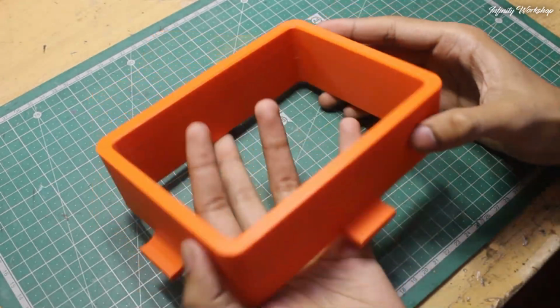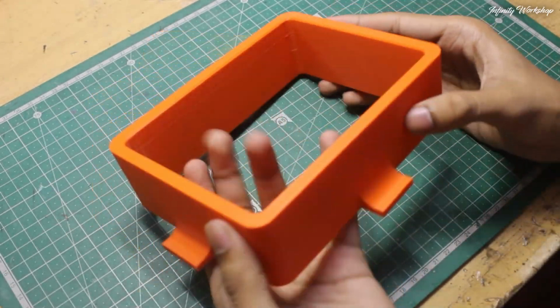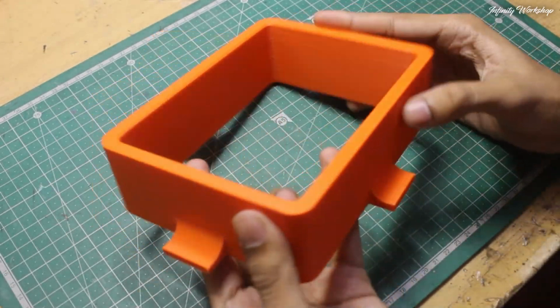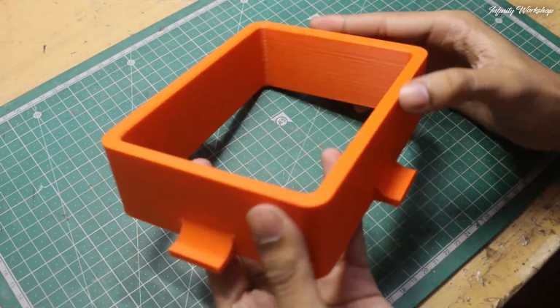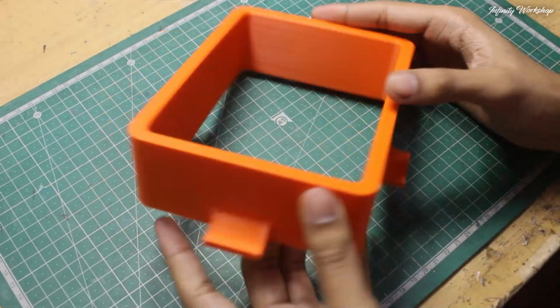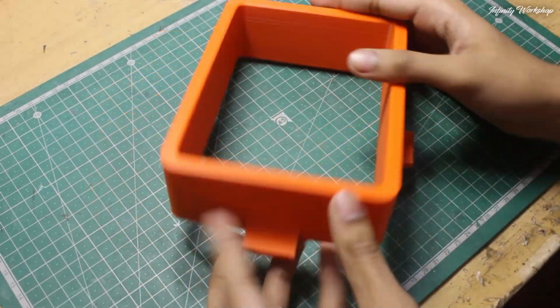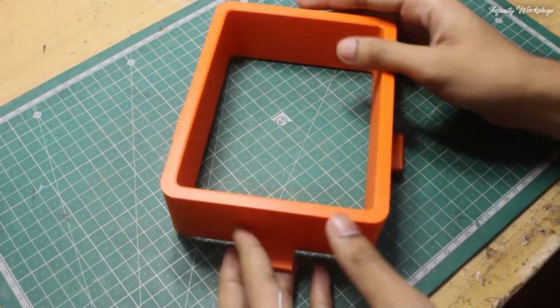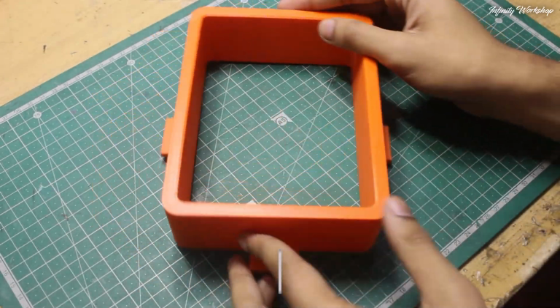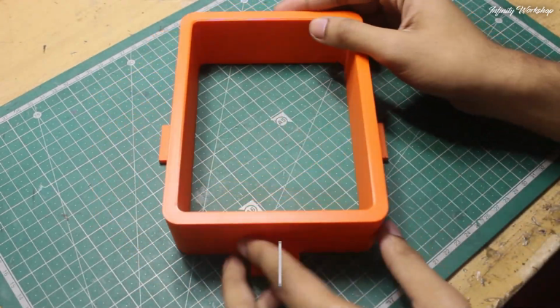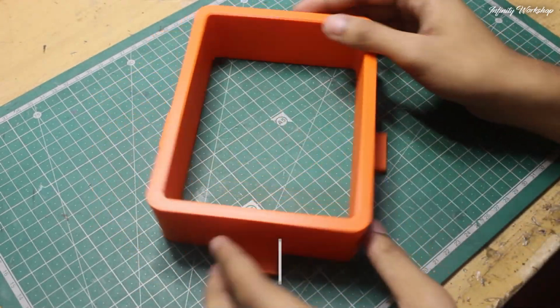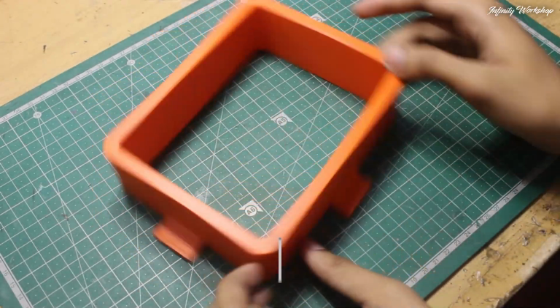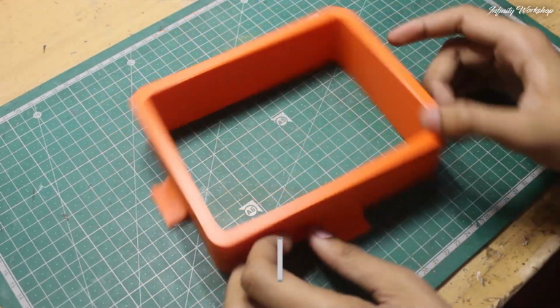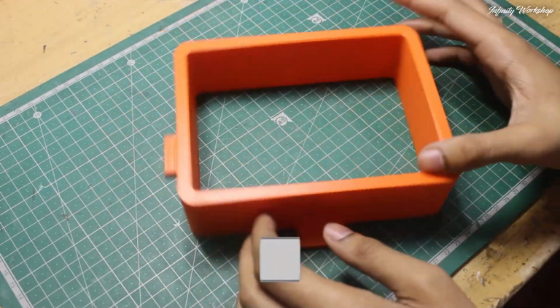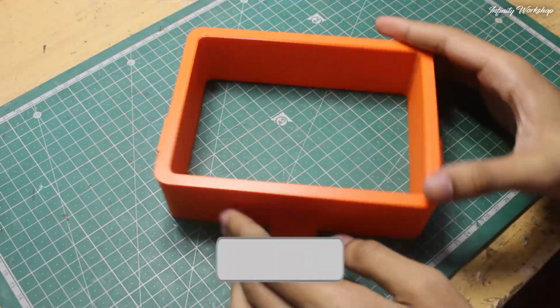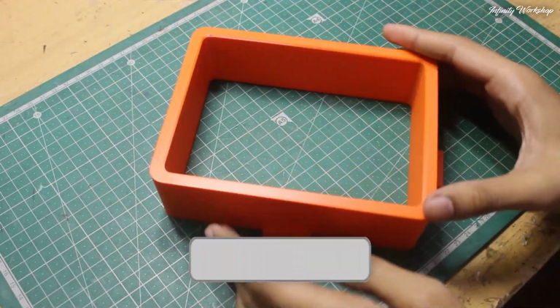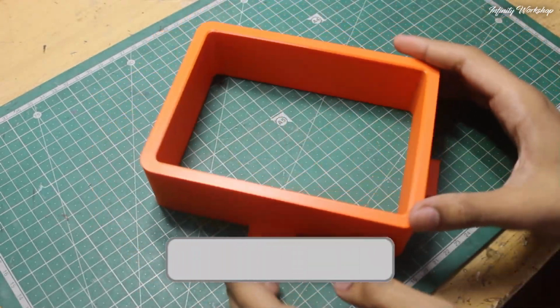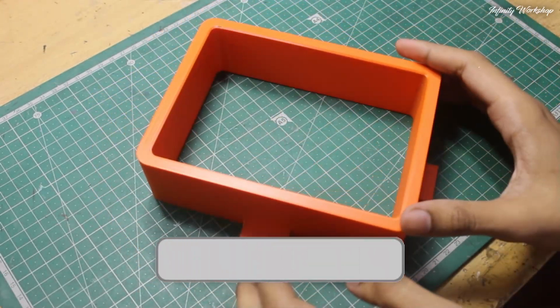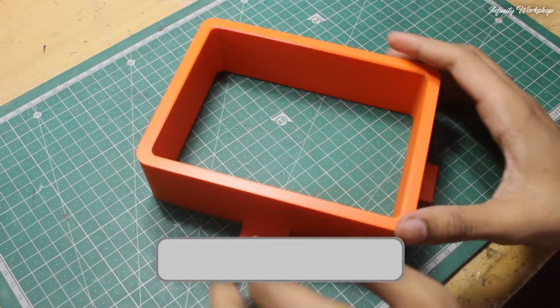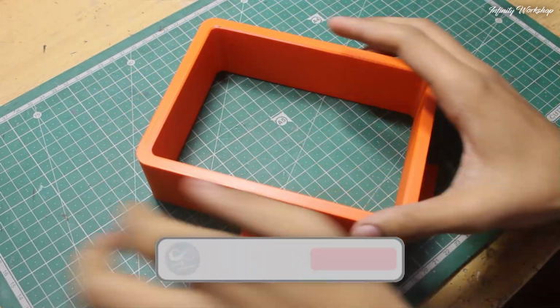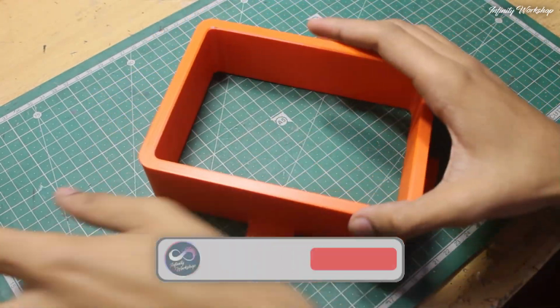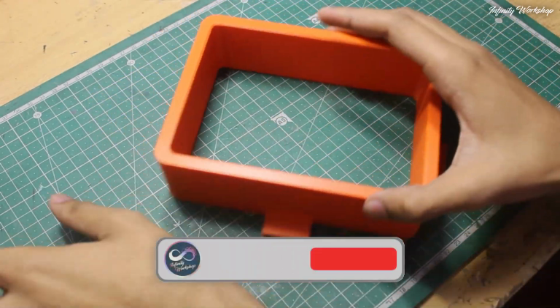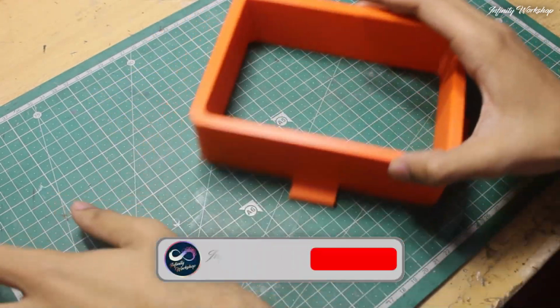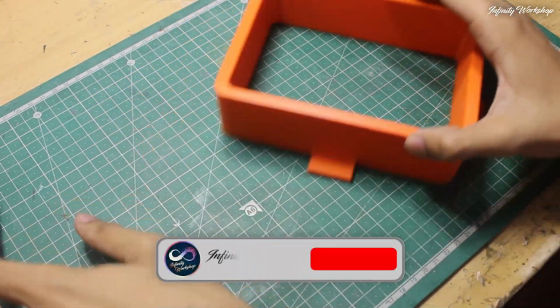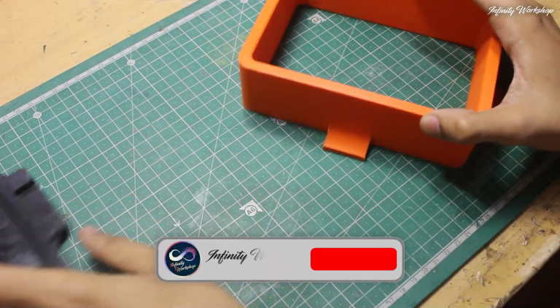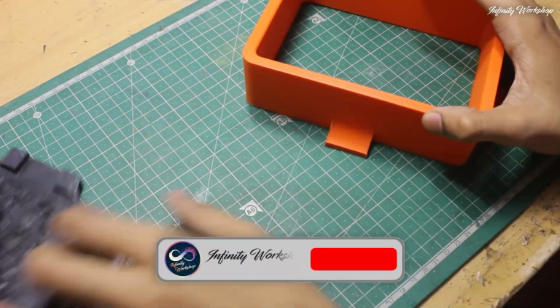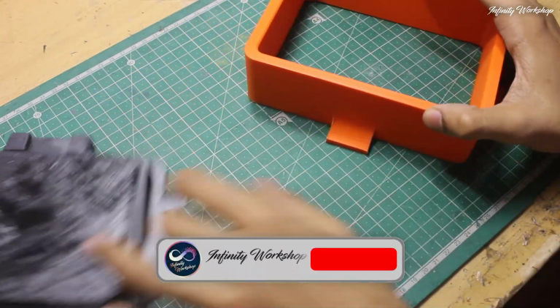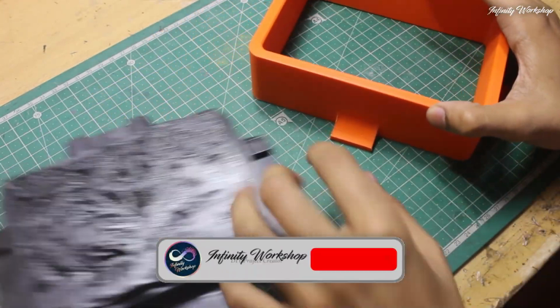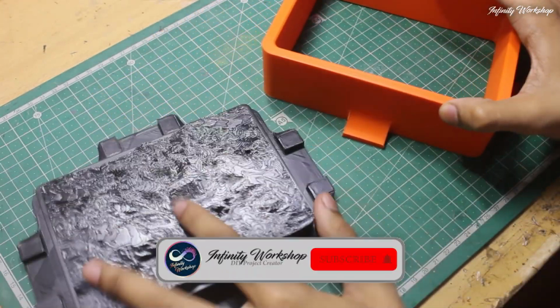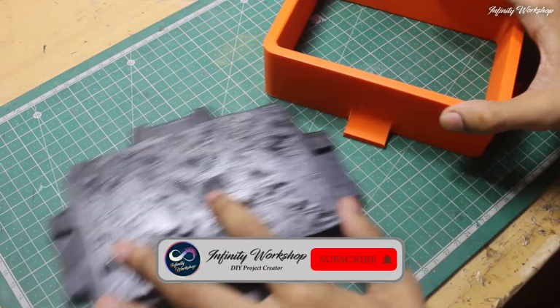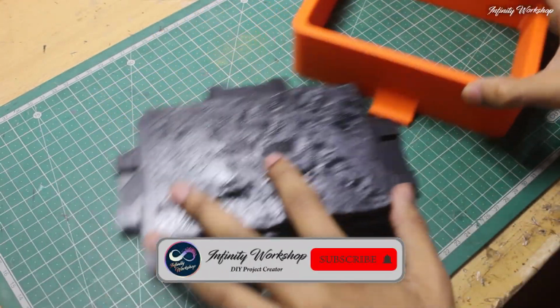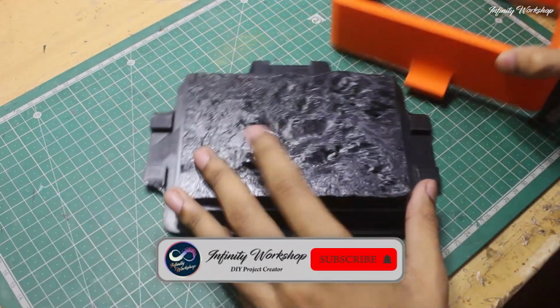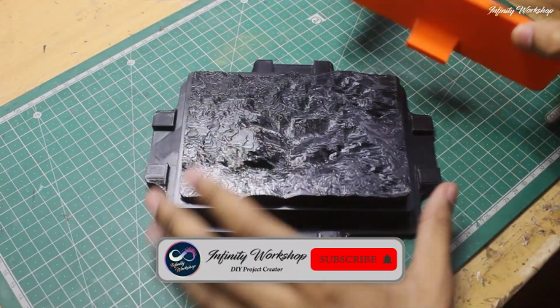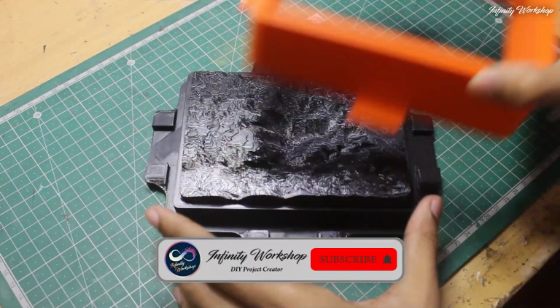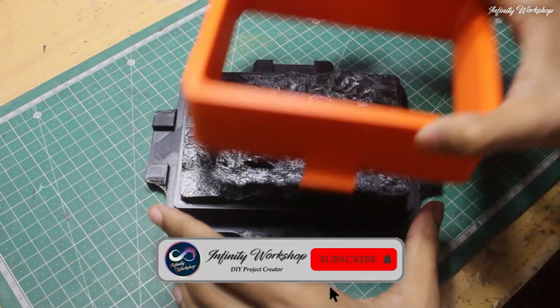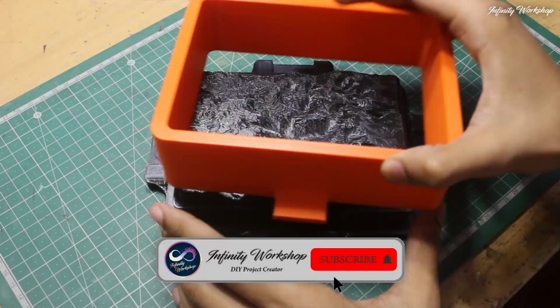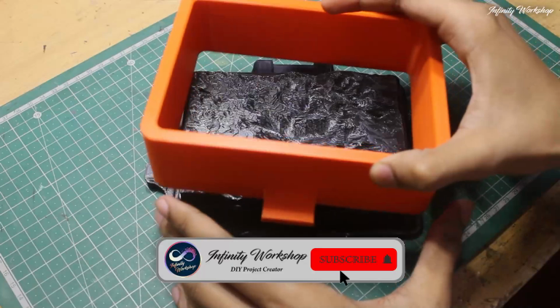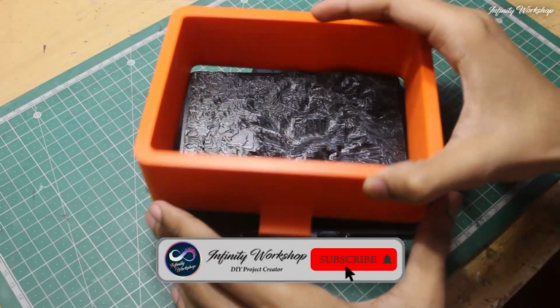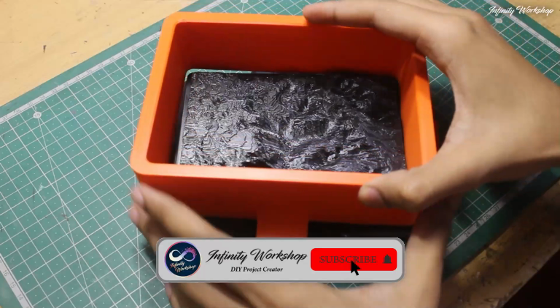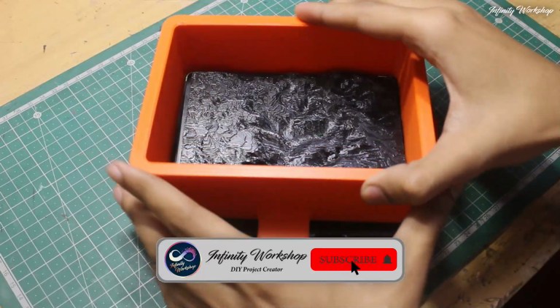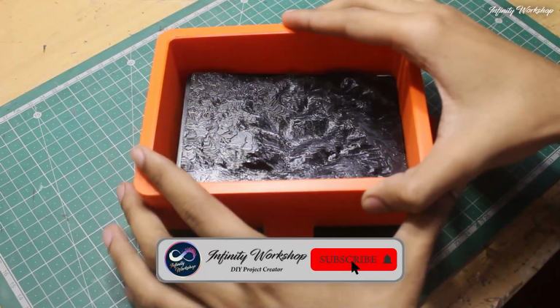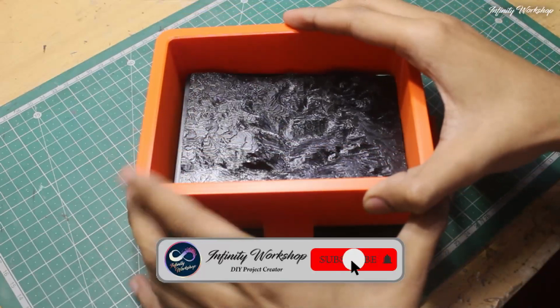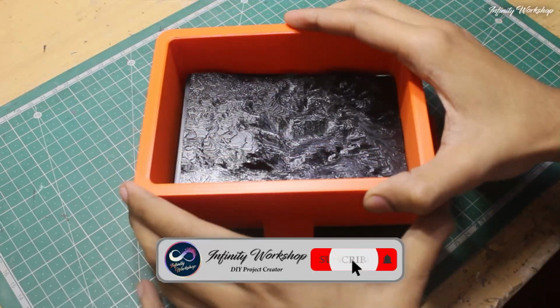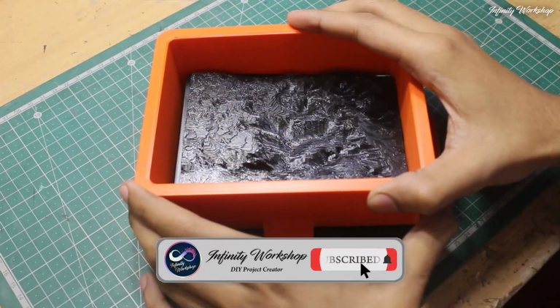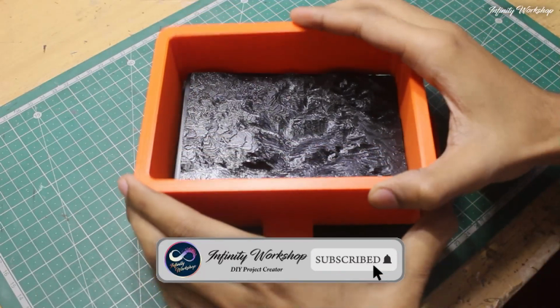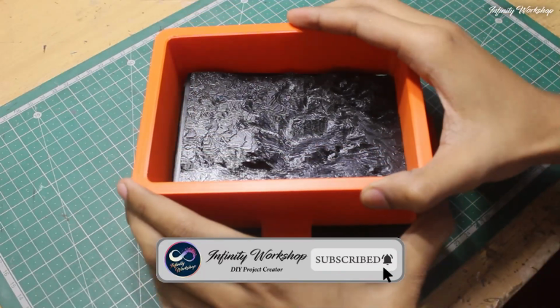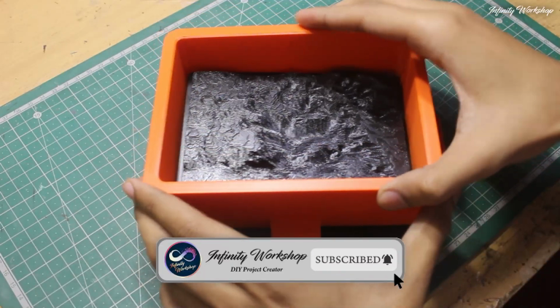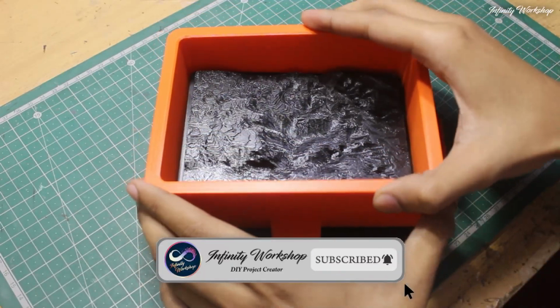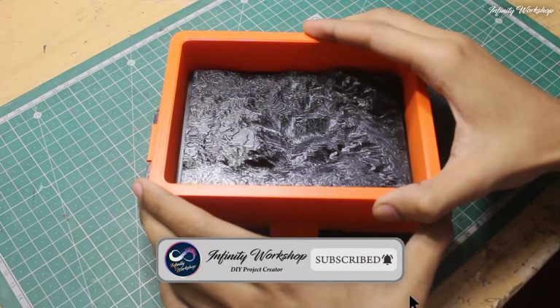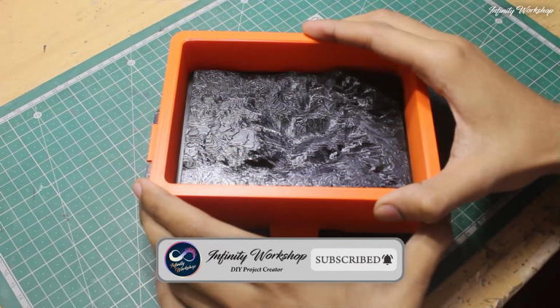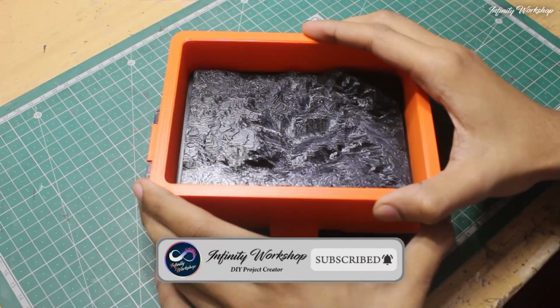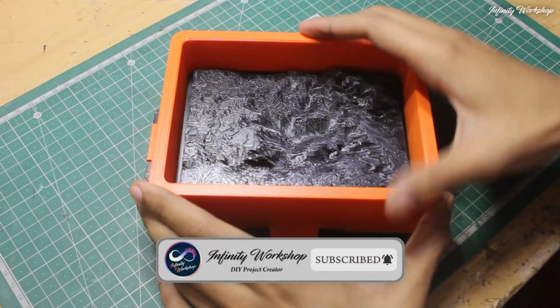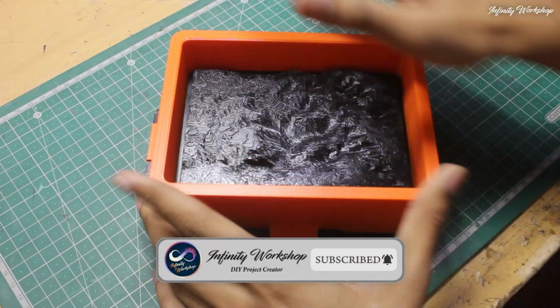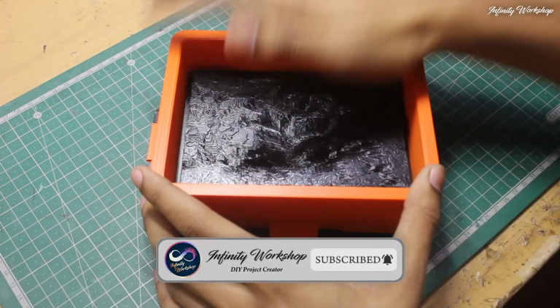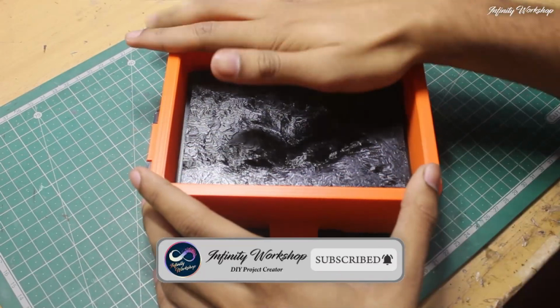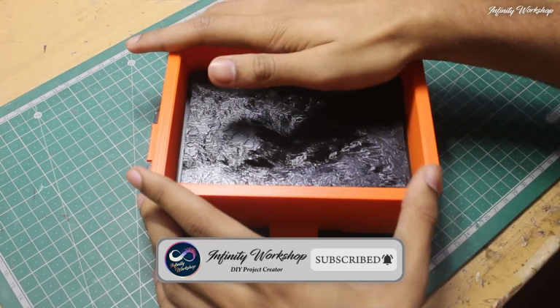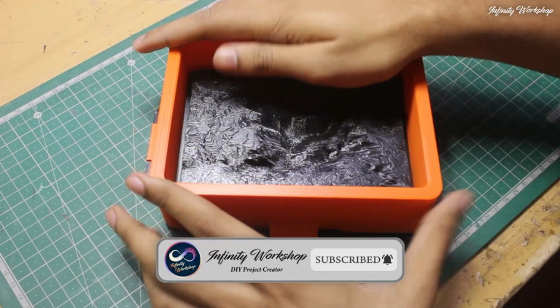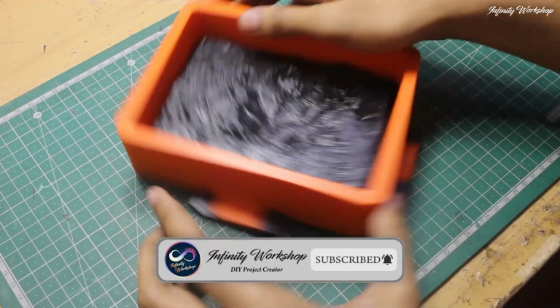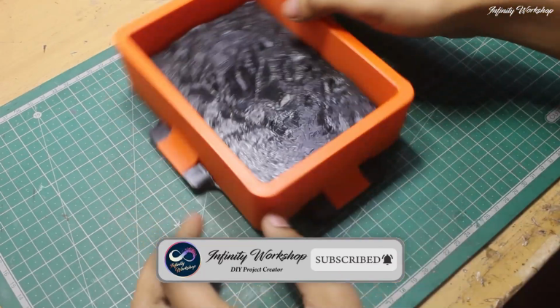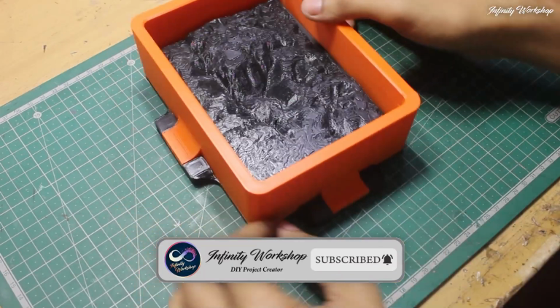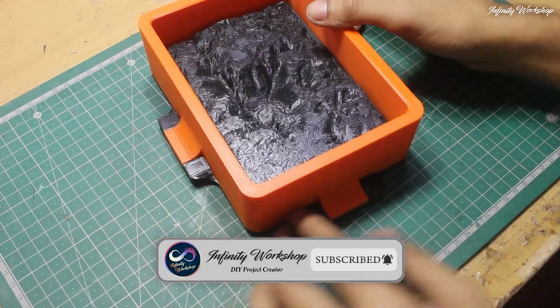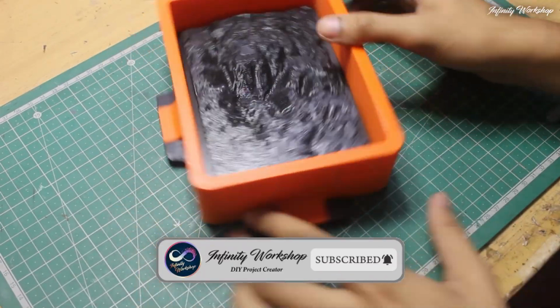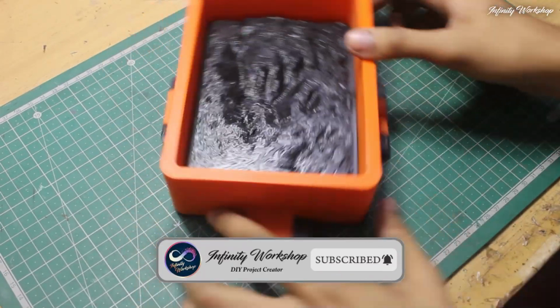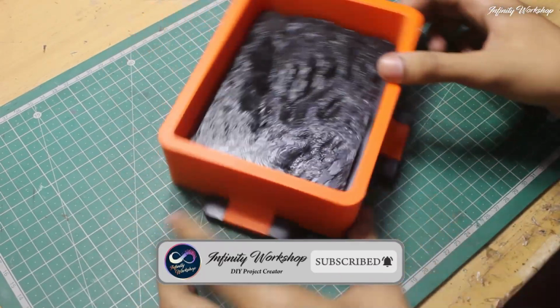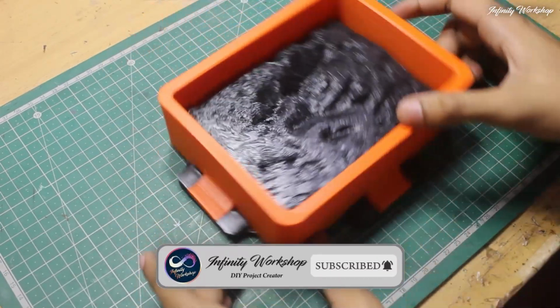I carefully assembled the mold to ensure a perfect fit, as any gaps could cause imperfections in the final cast.